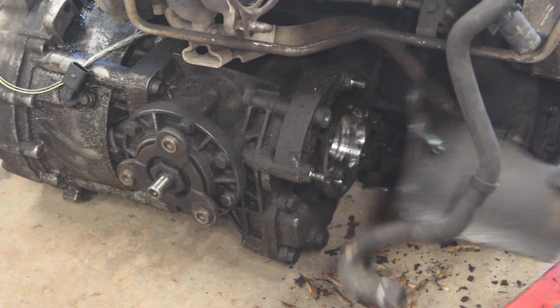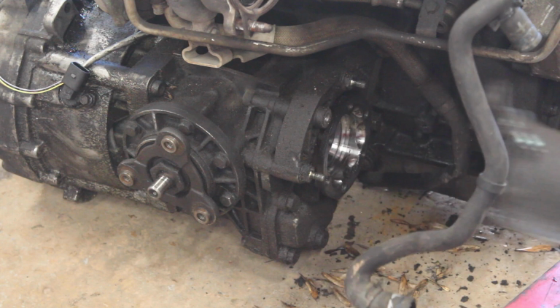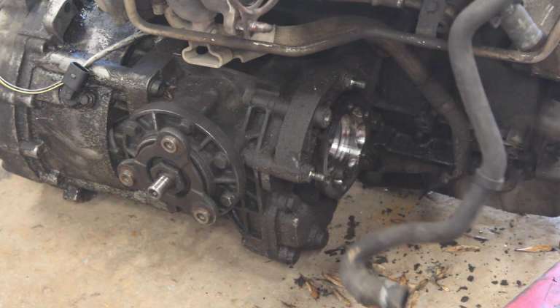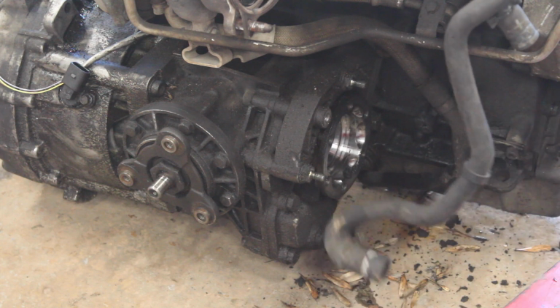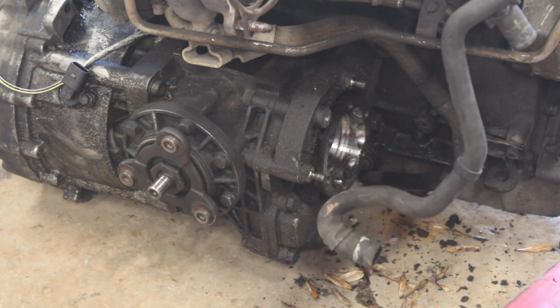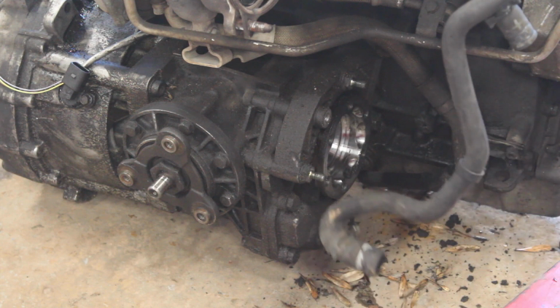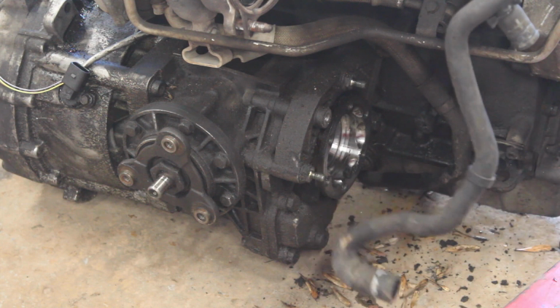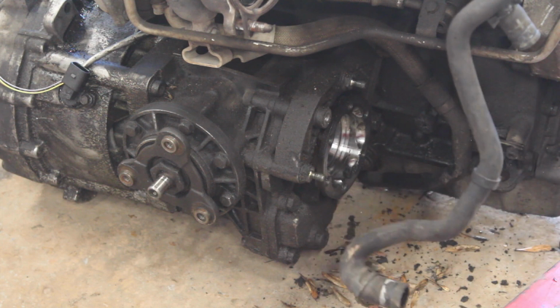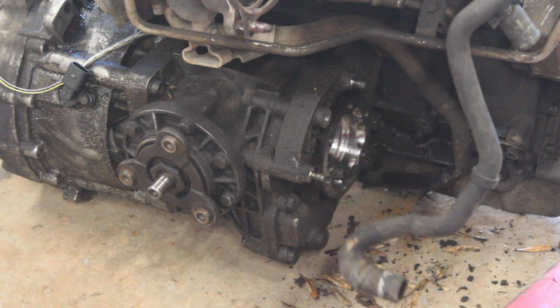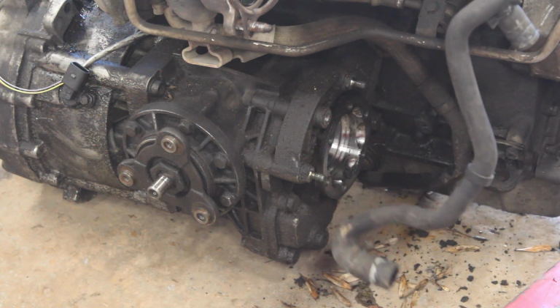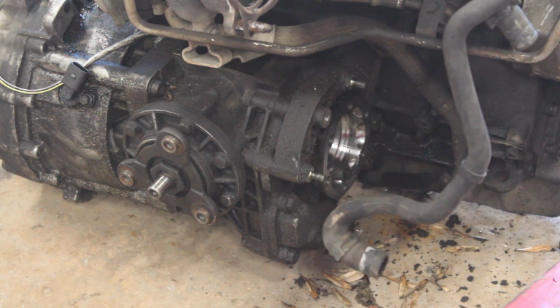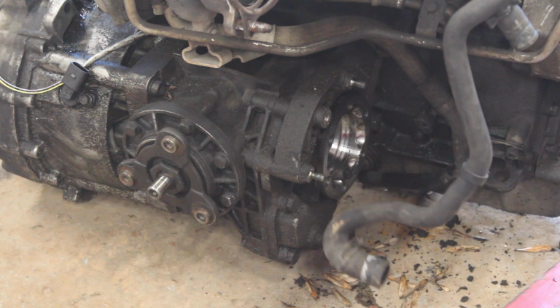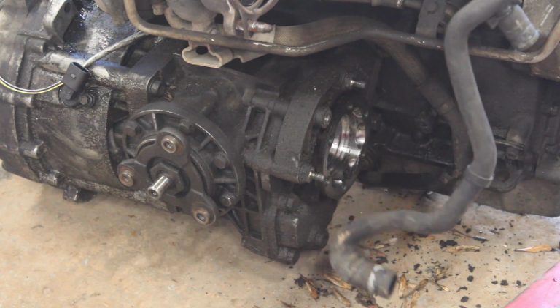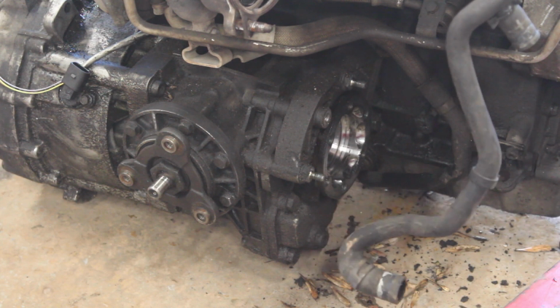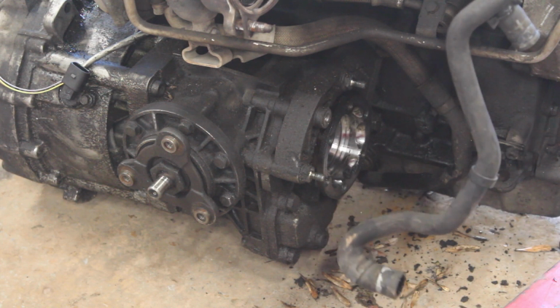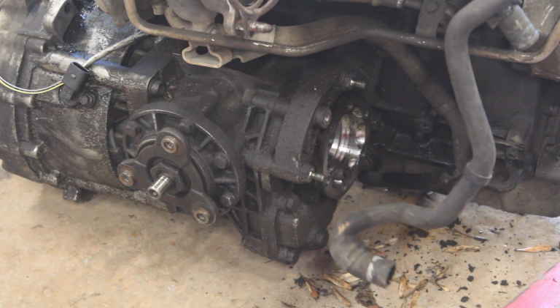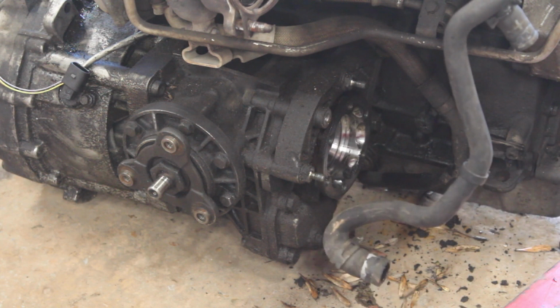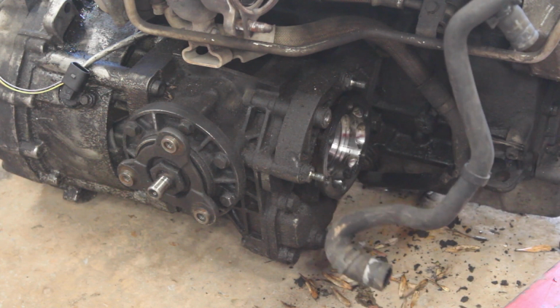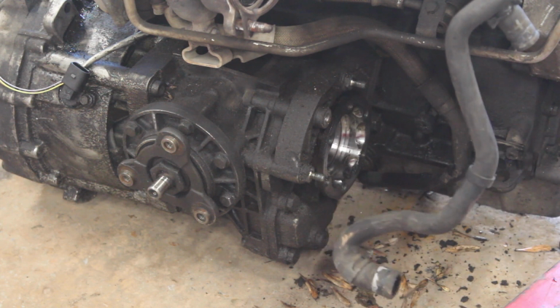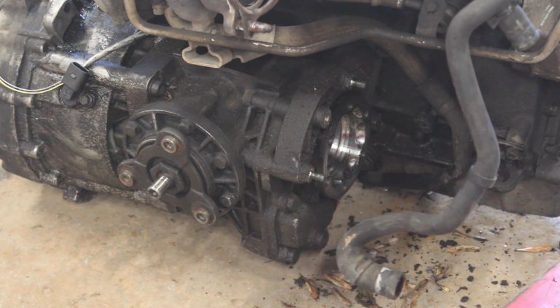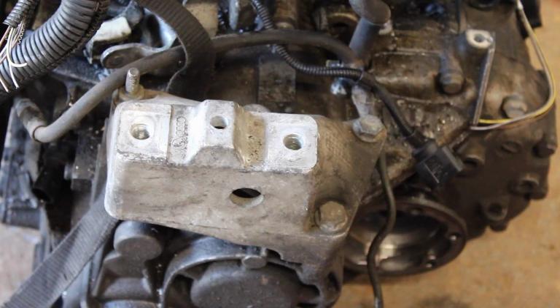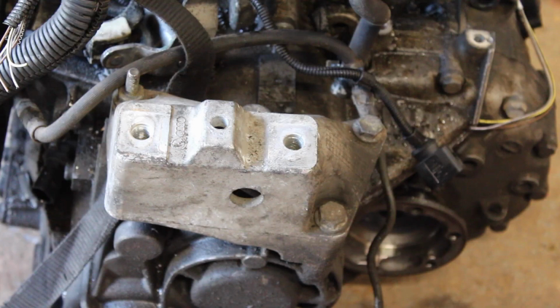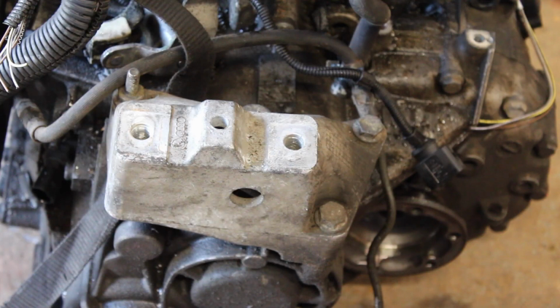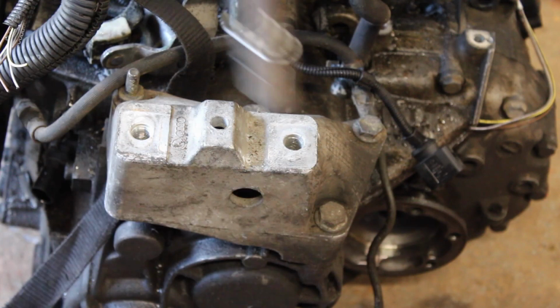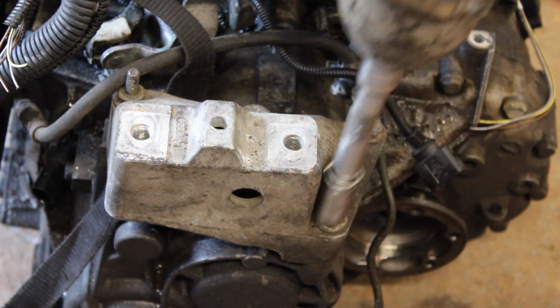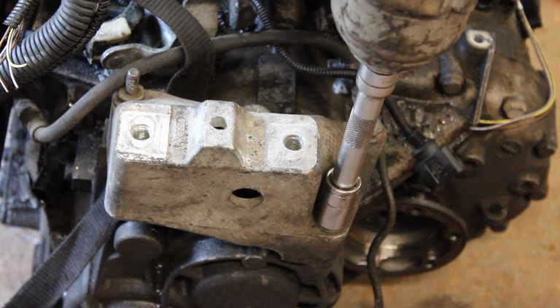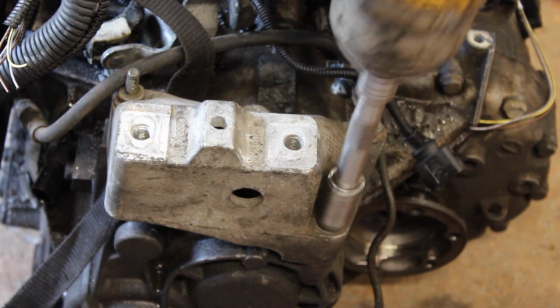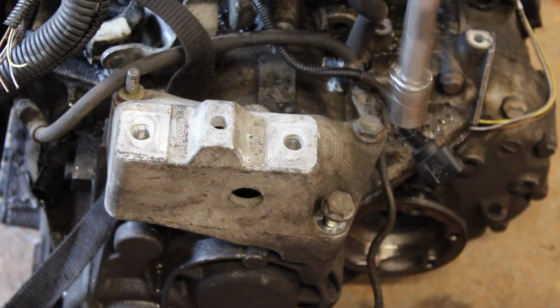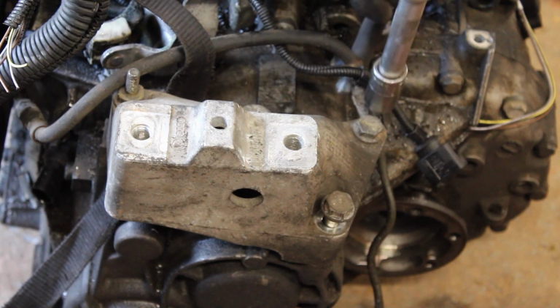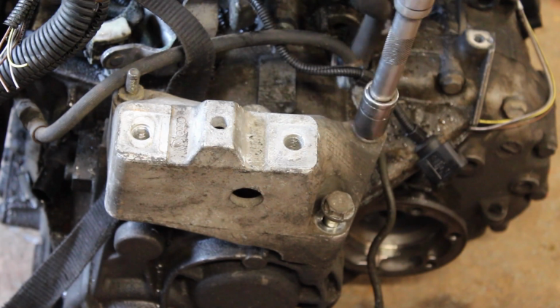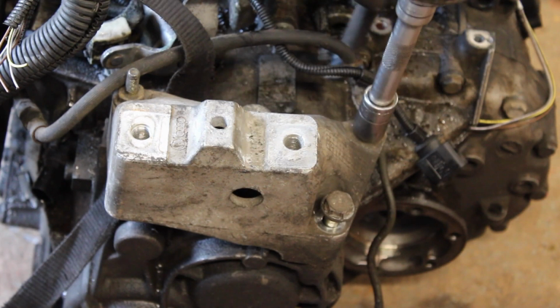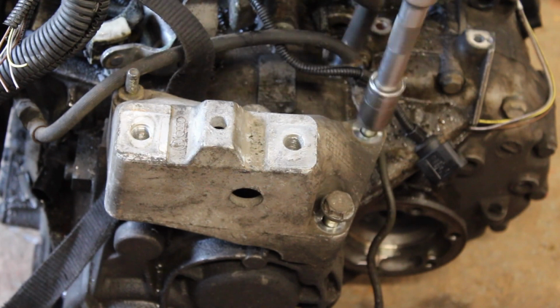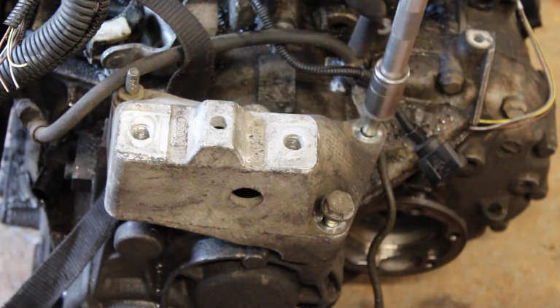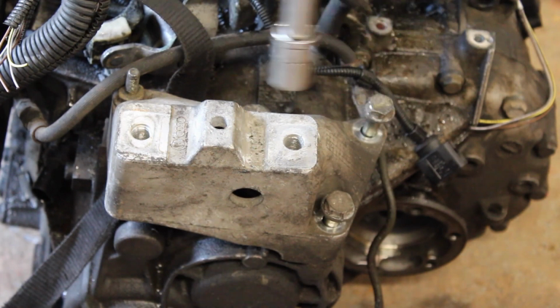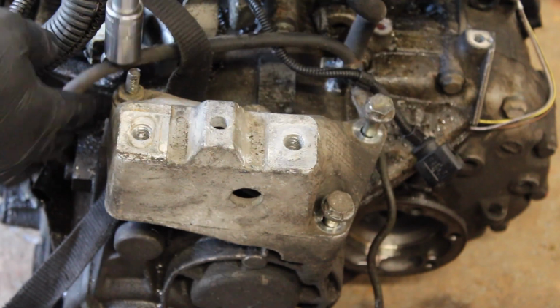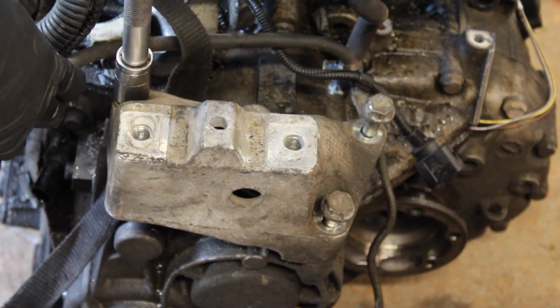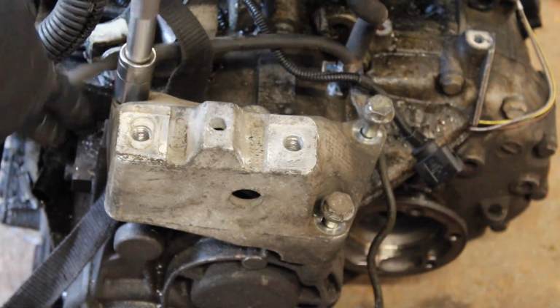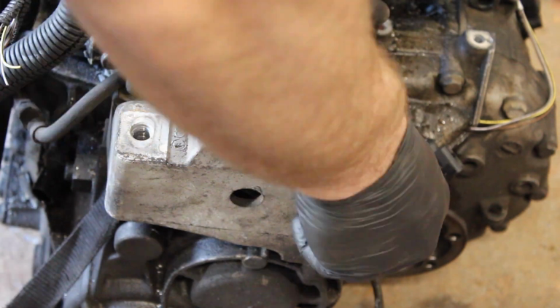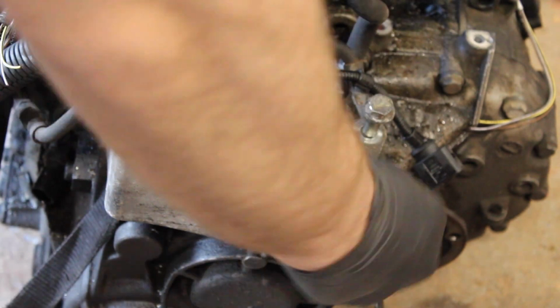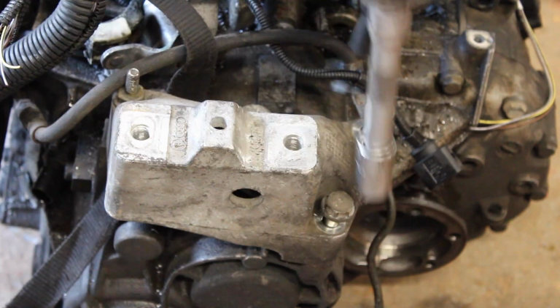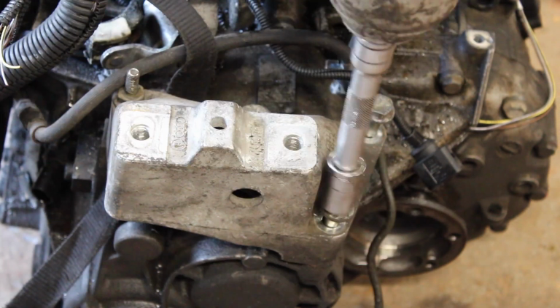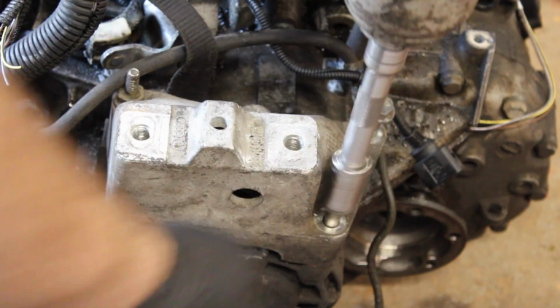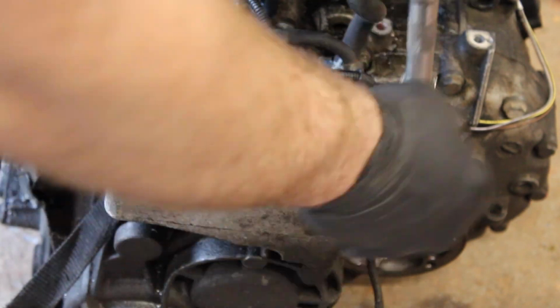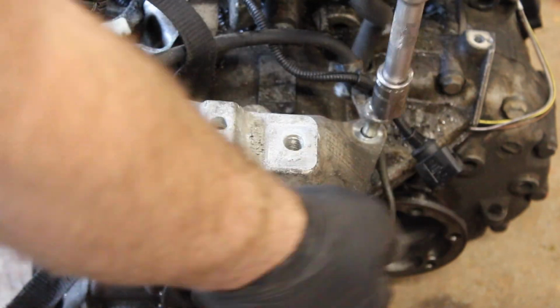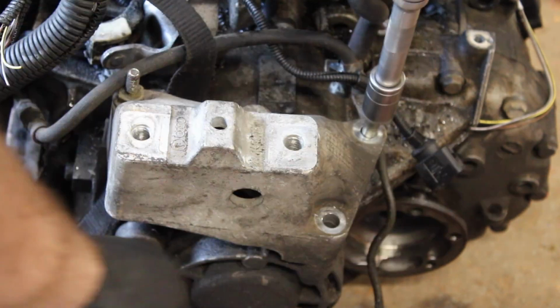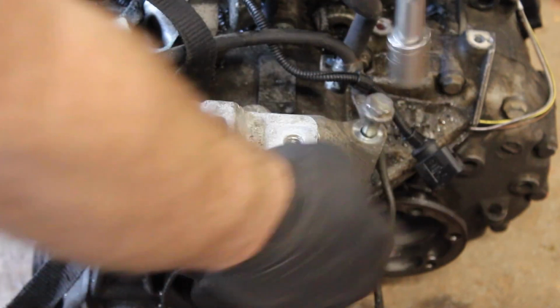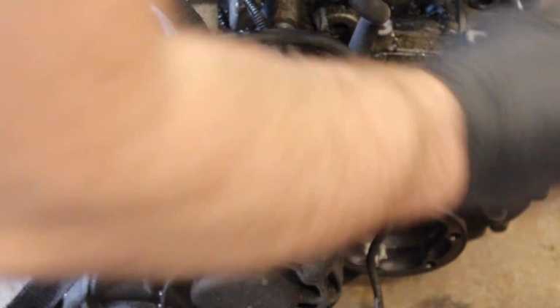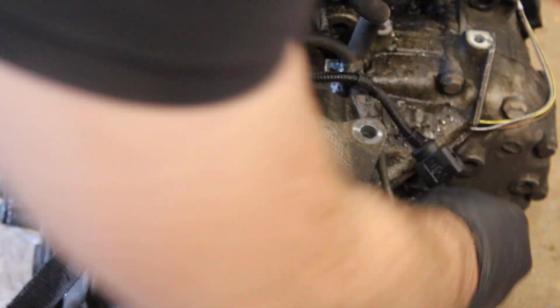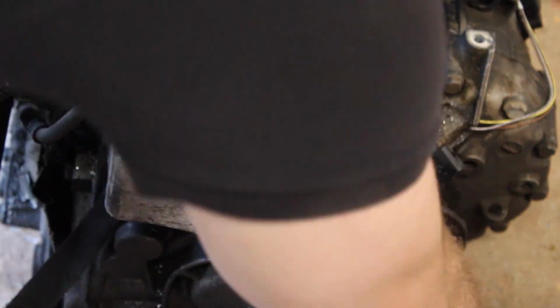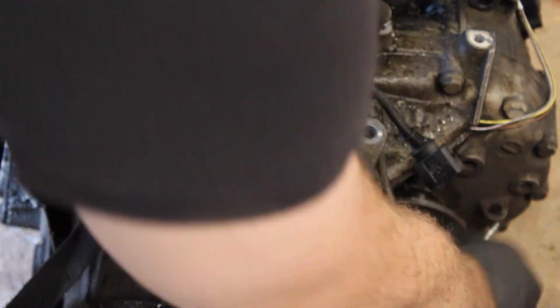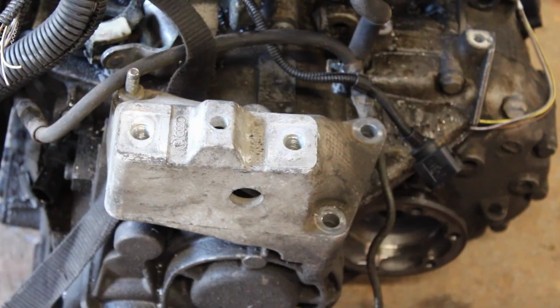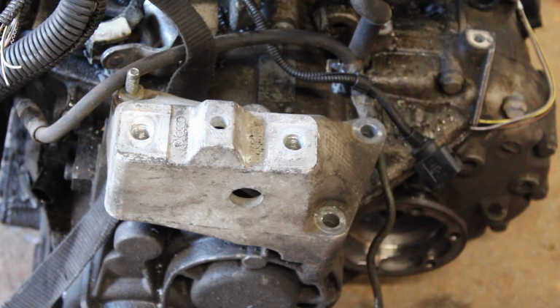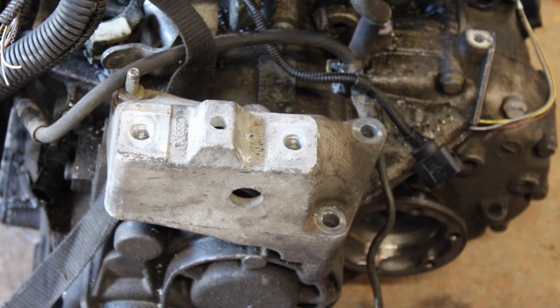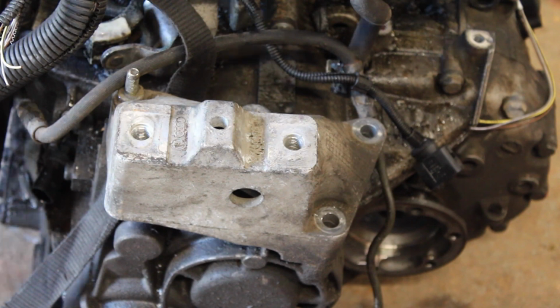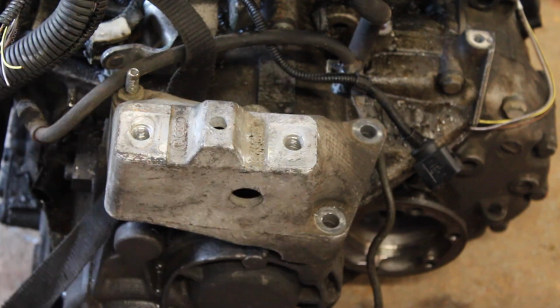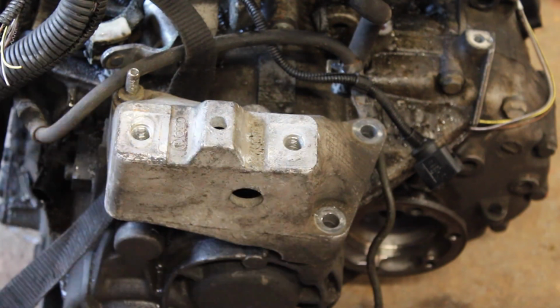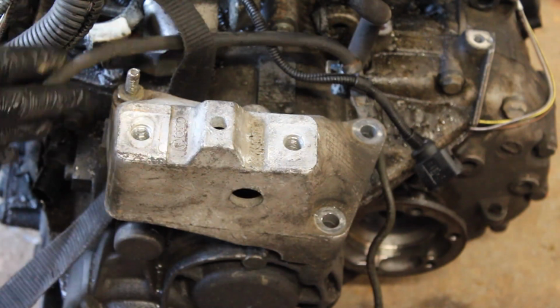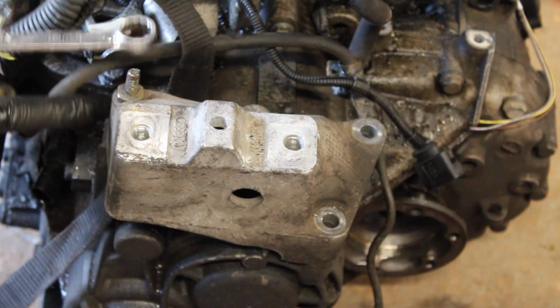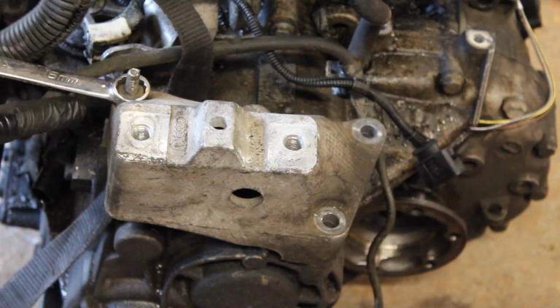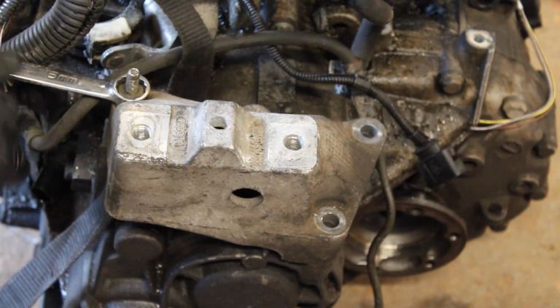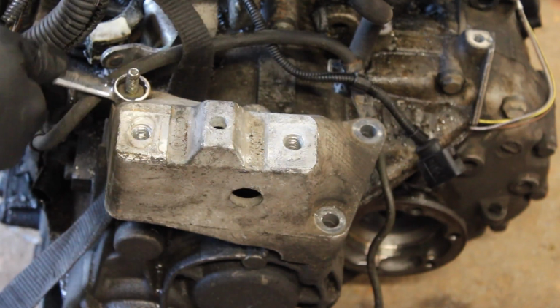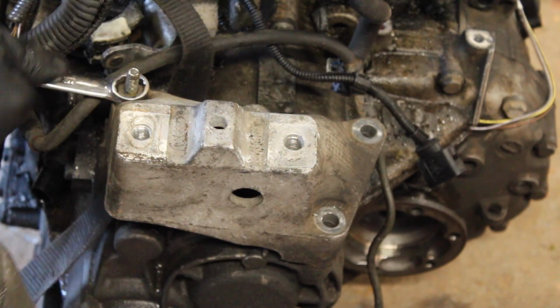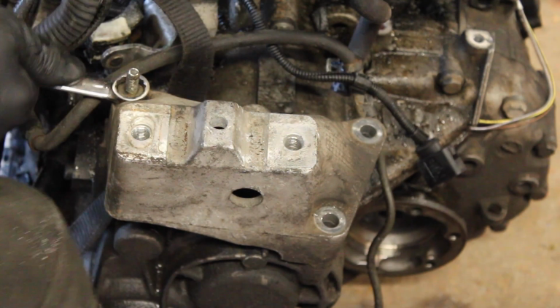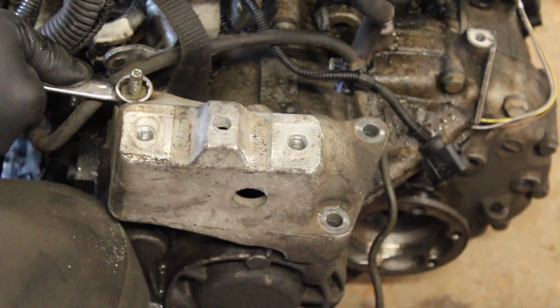Next up, I removed the driveshaft guard from the Quattro transfer box and the gearbox mount before hoisting the engine back into the subframe.